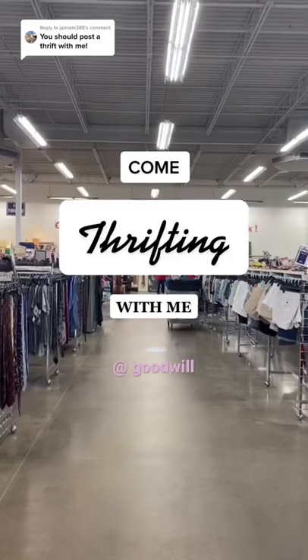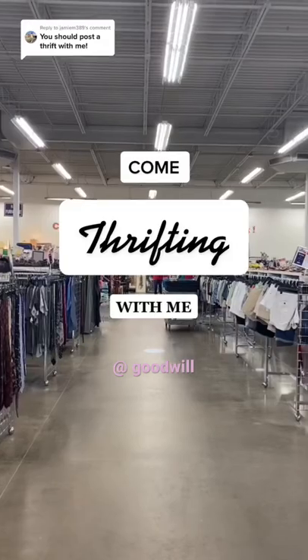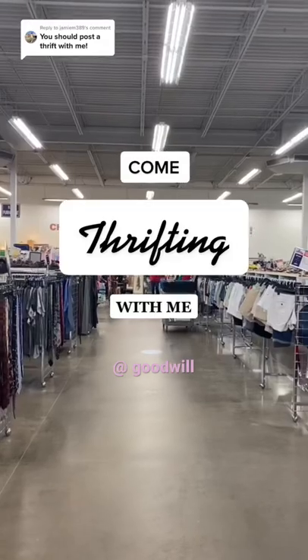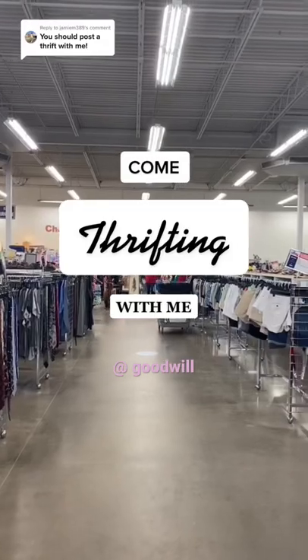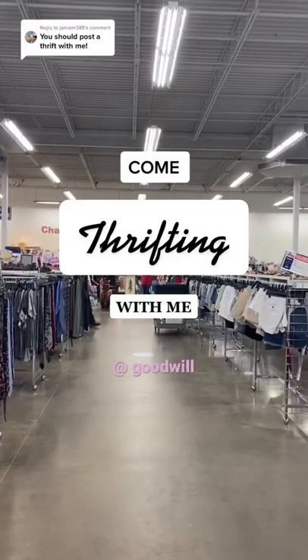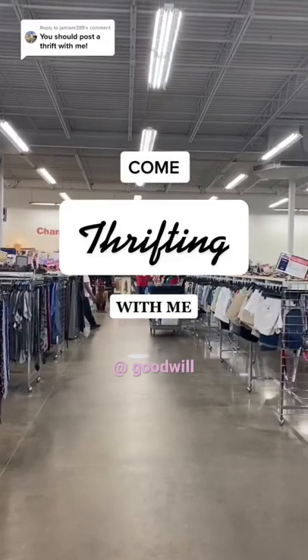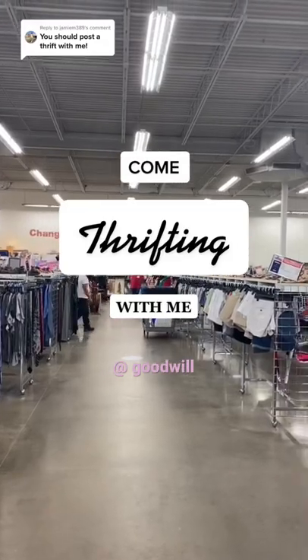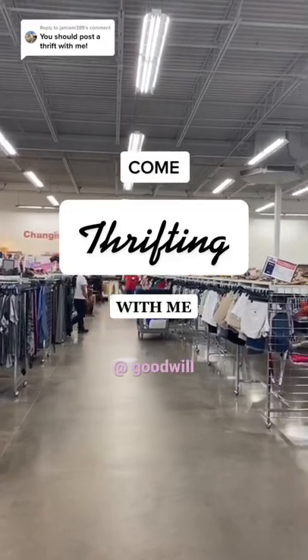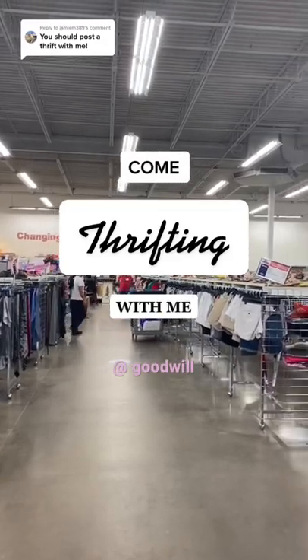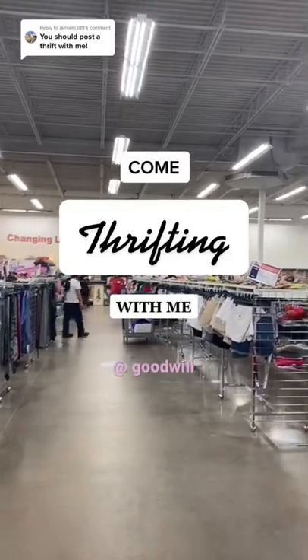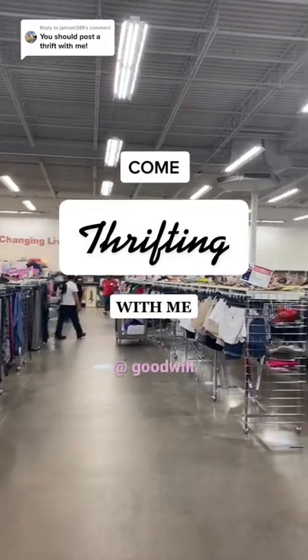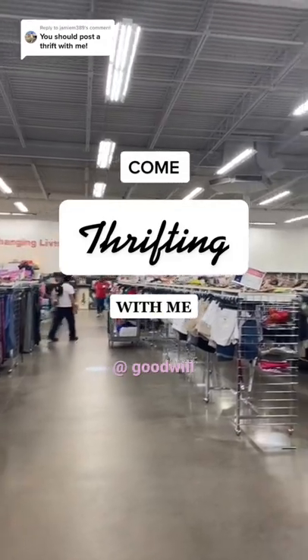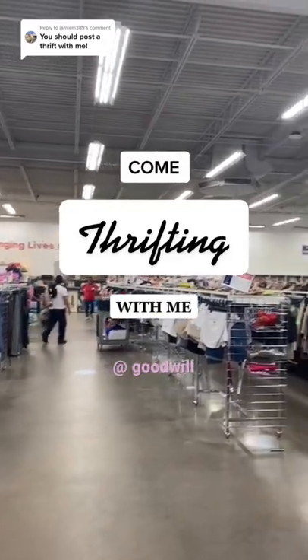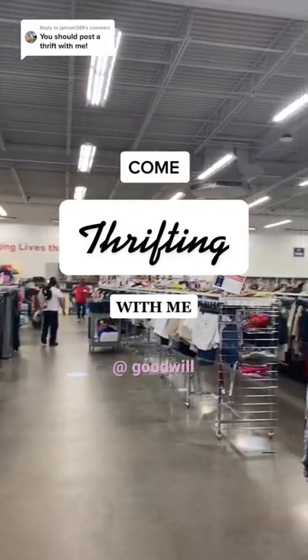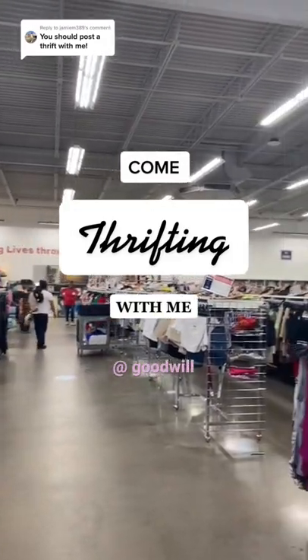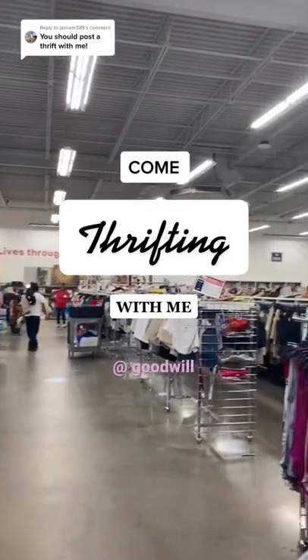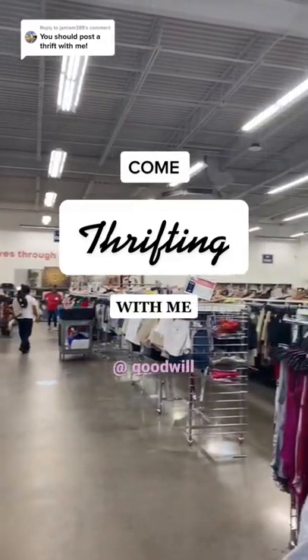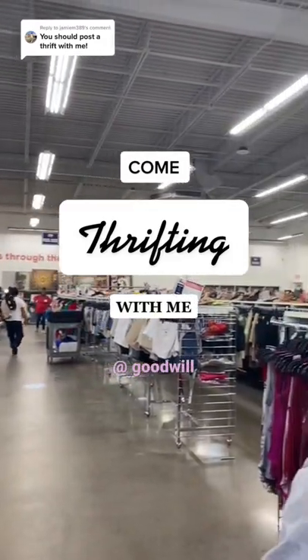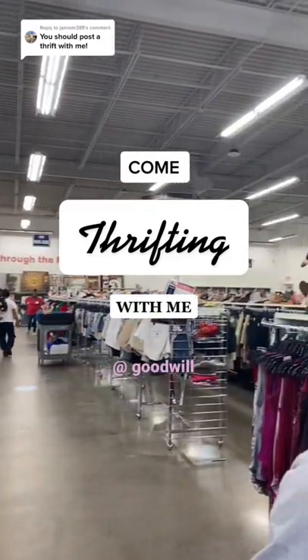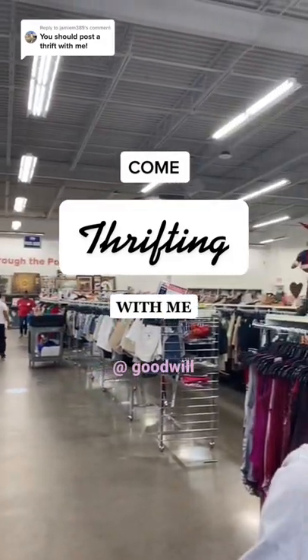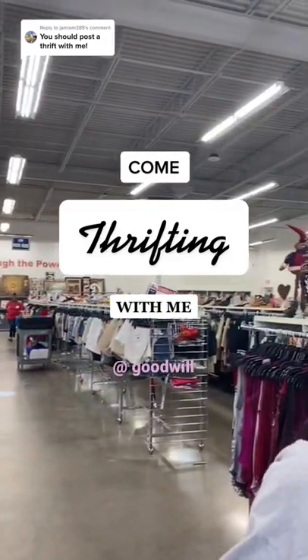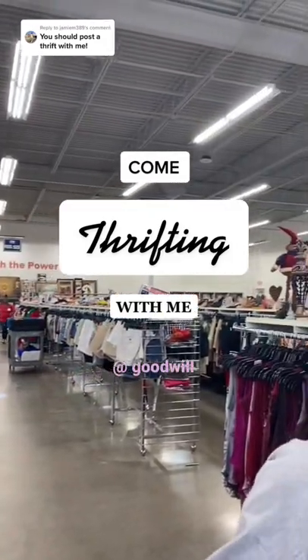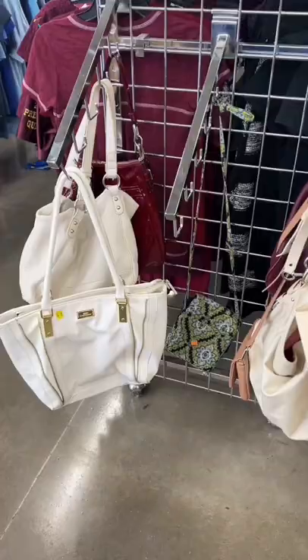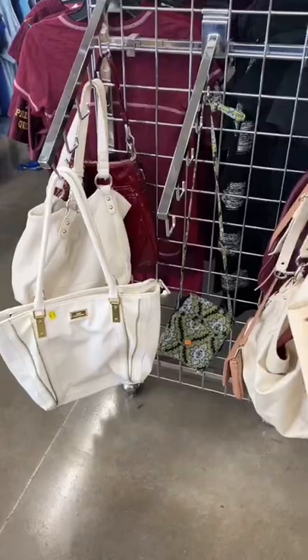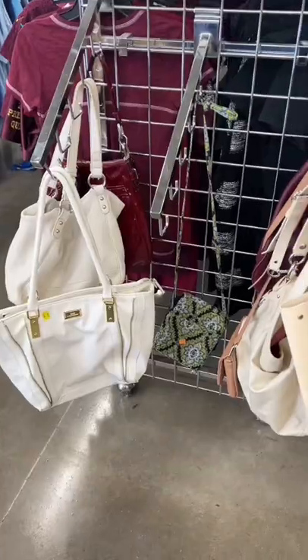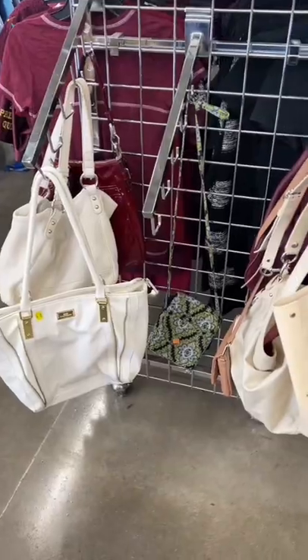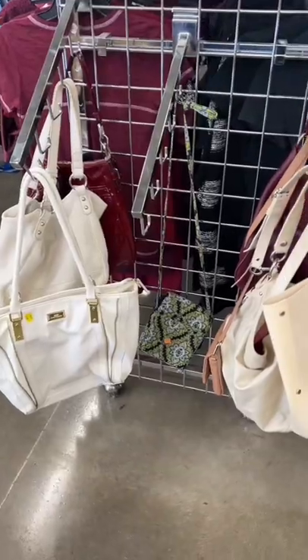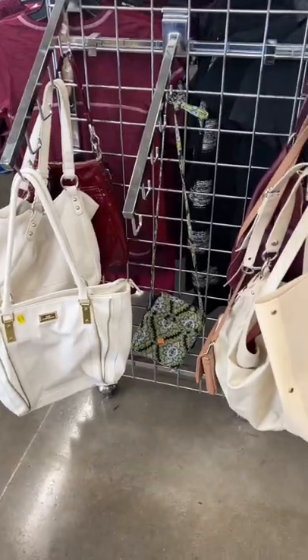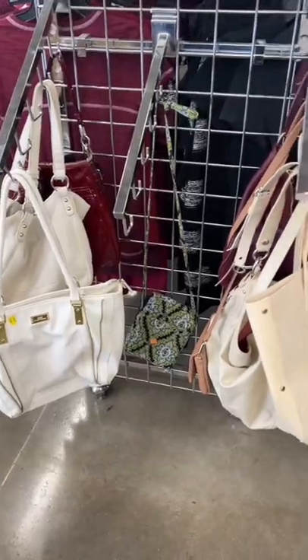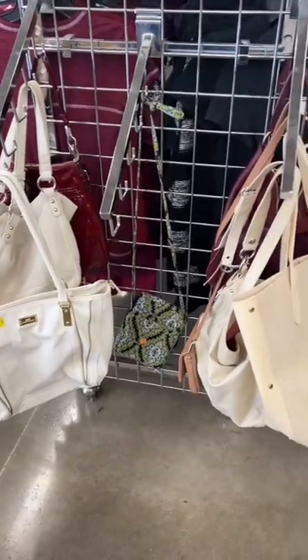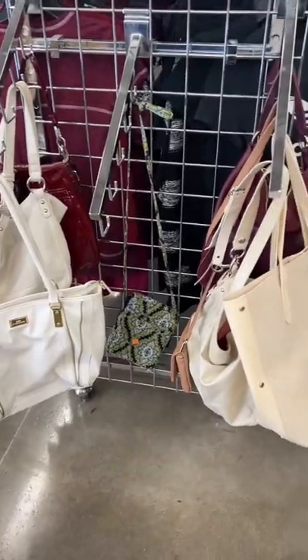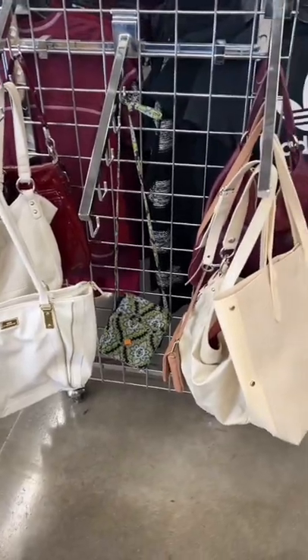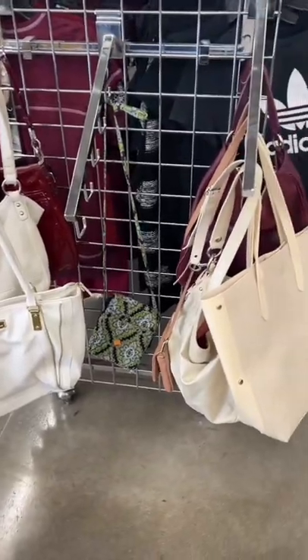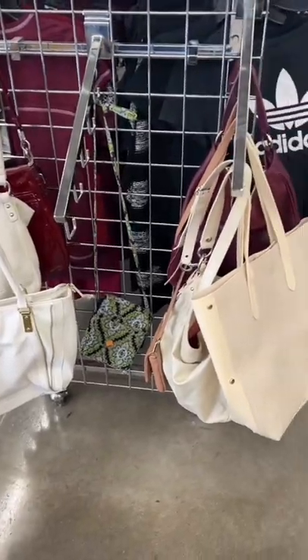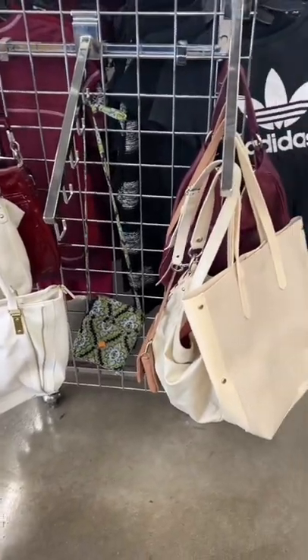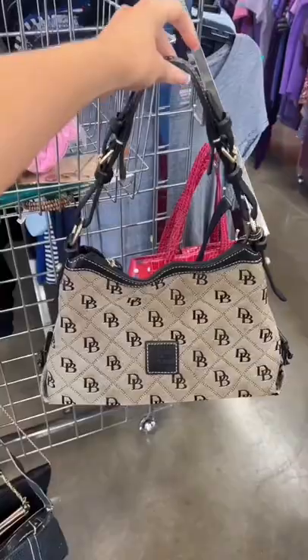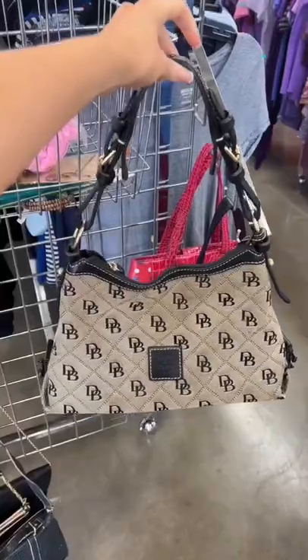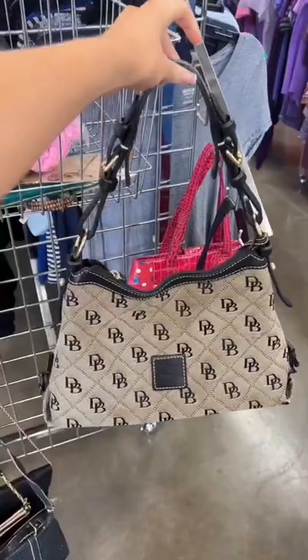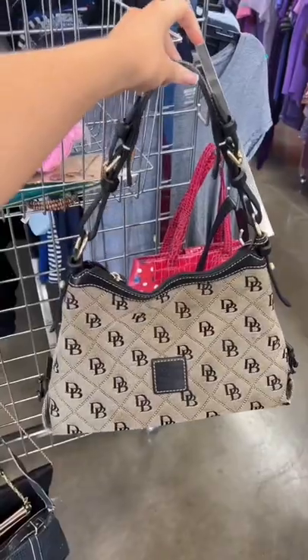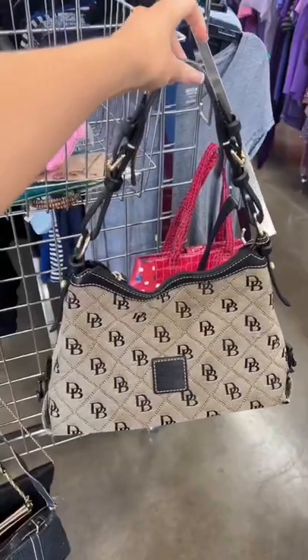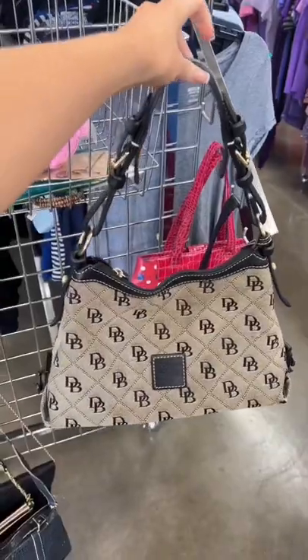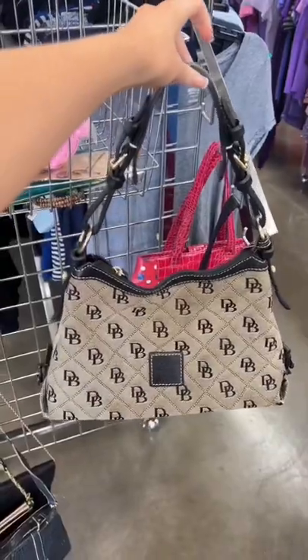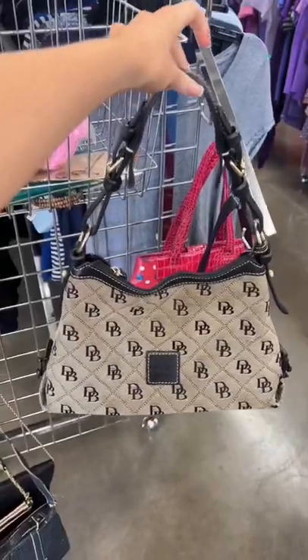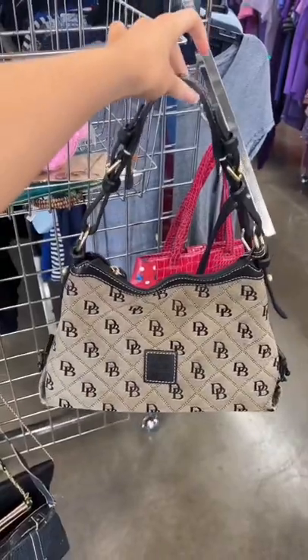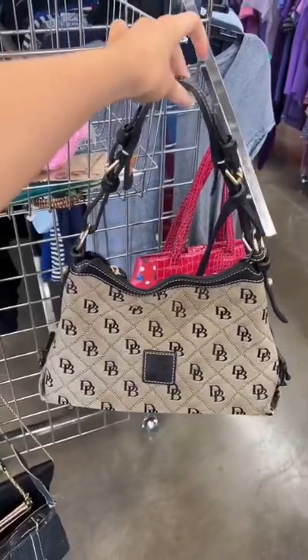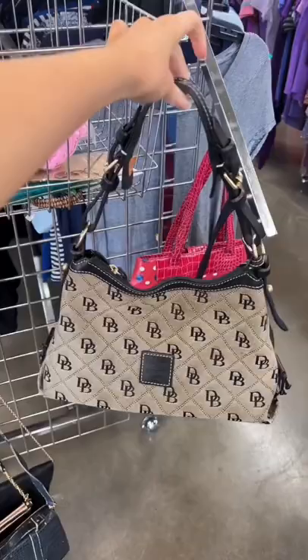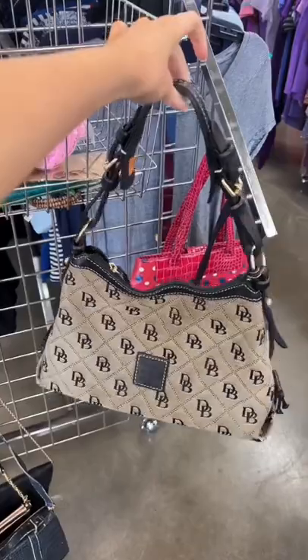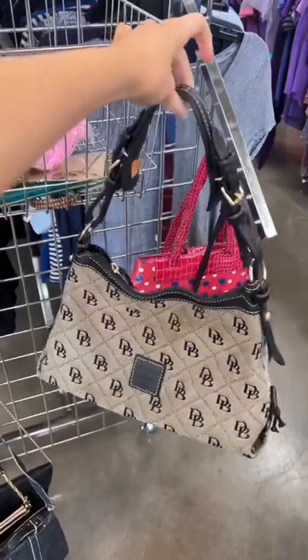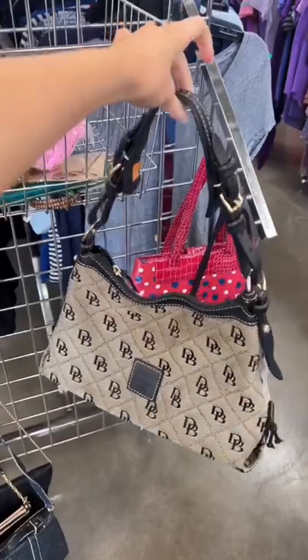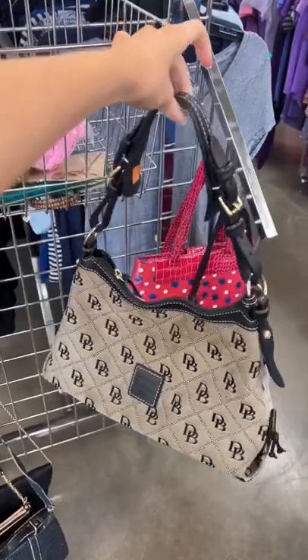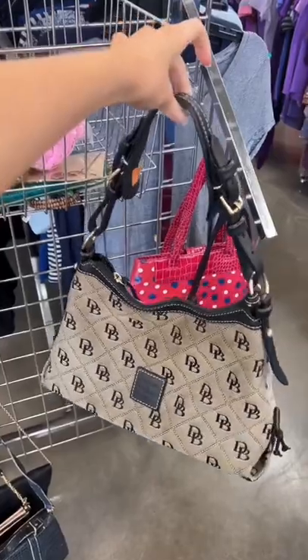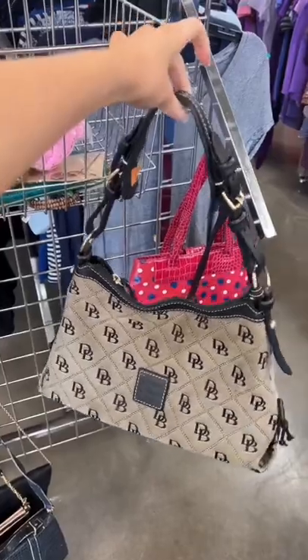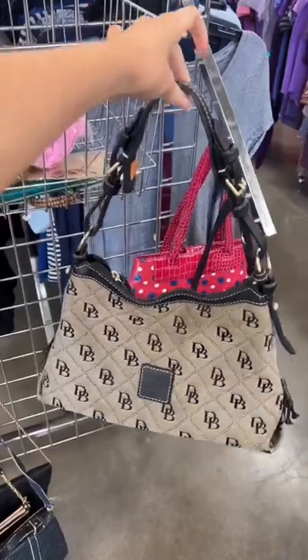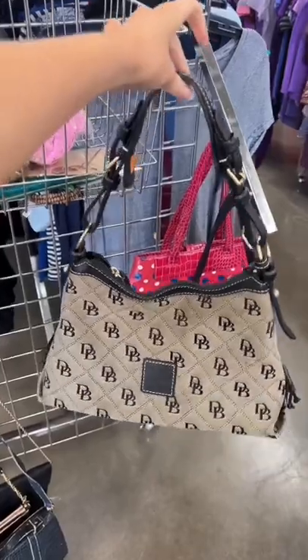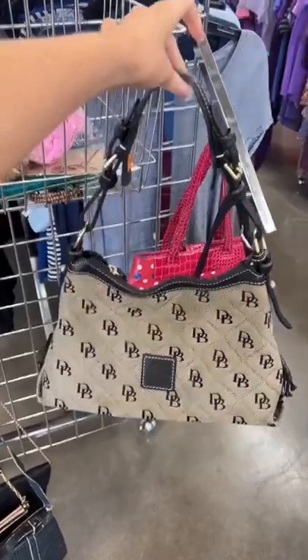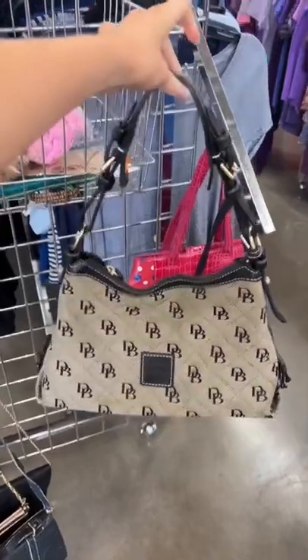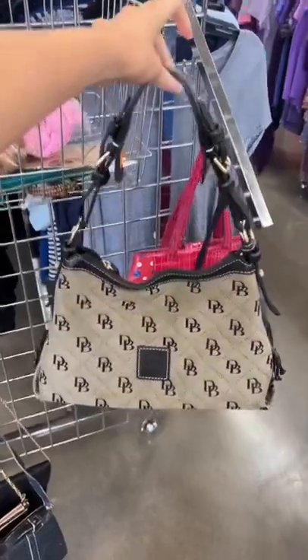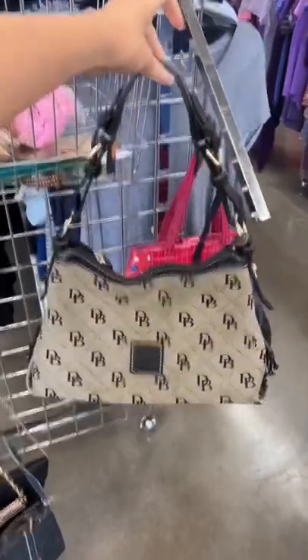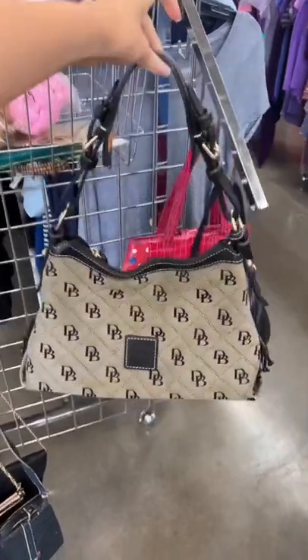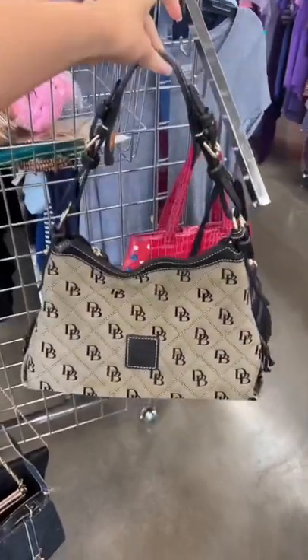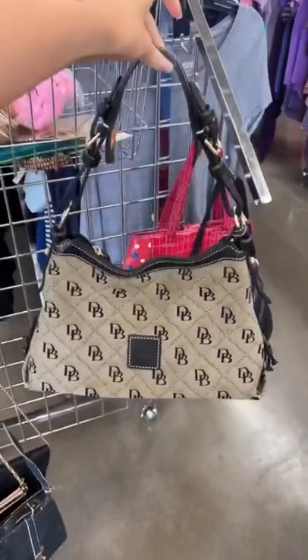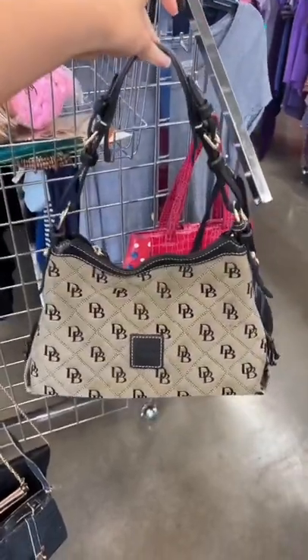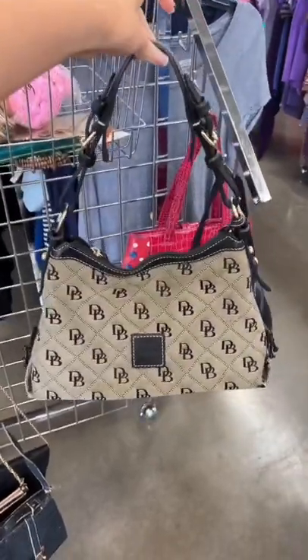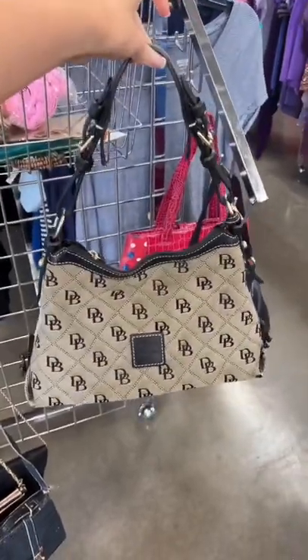Come thrifting with me at Goodwill. First, we checked out the bag section. This Dooney and Bourke caught my eye the second we walked in.